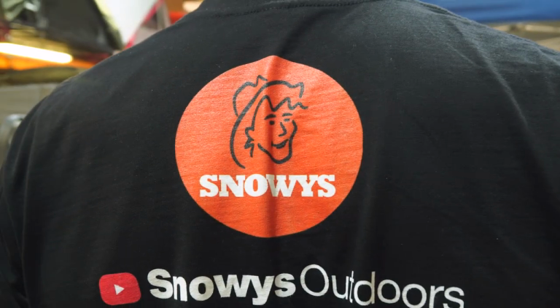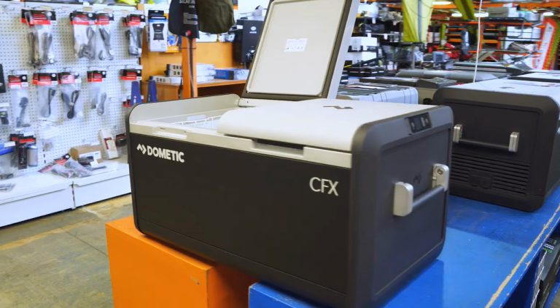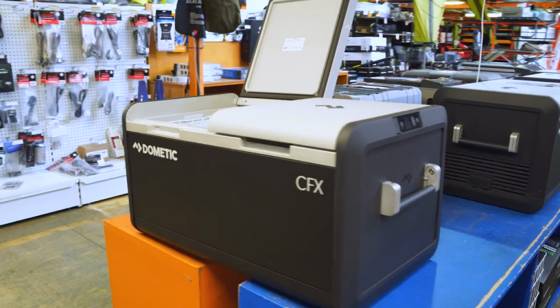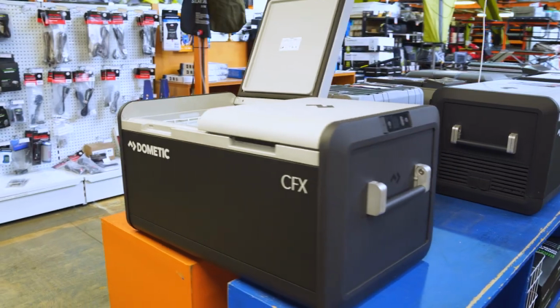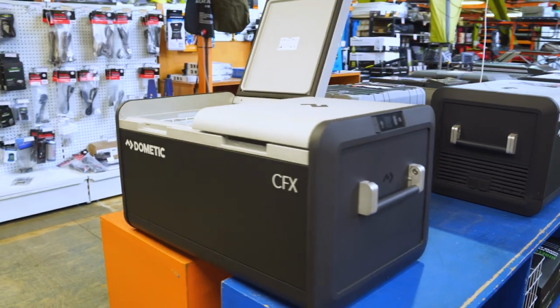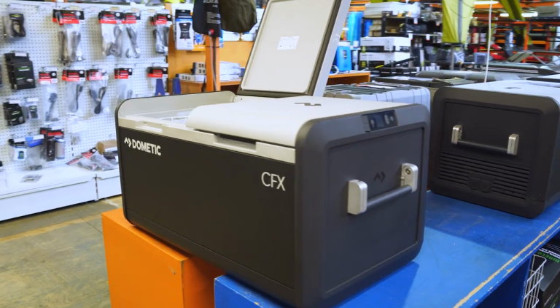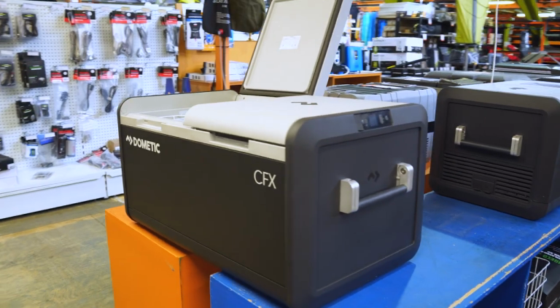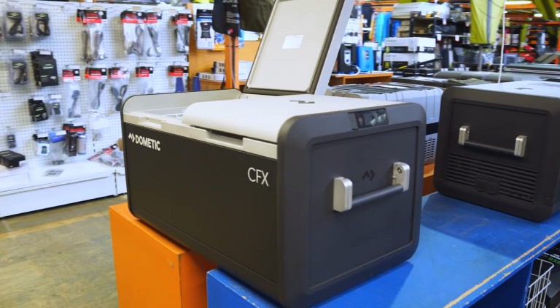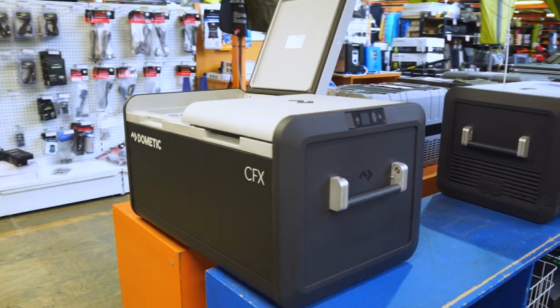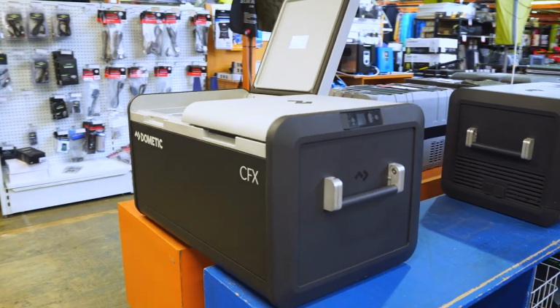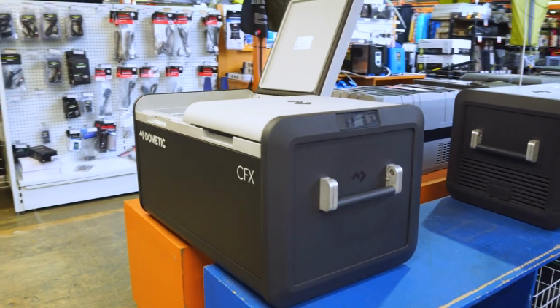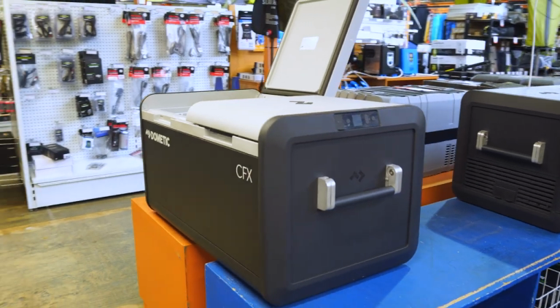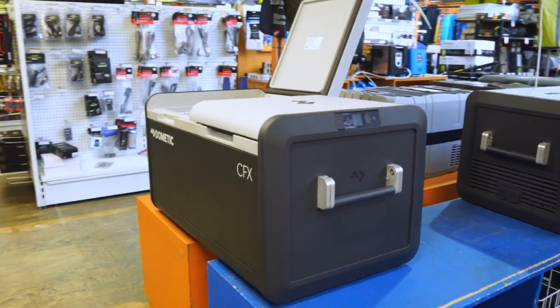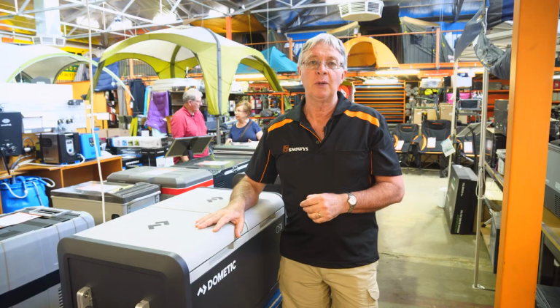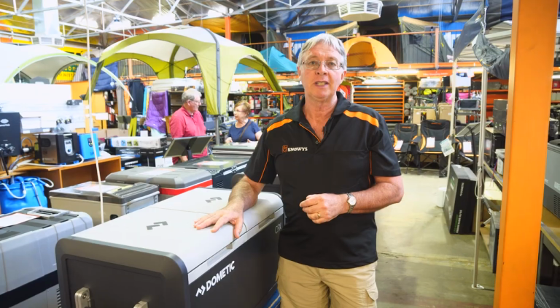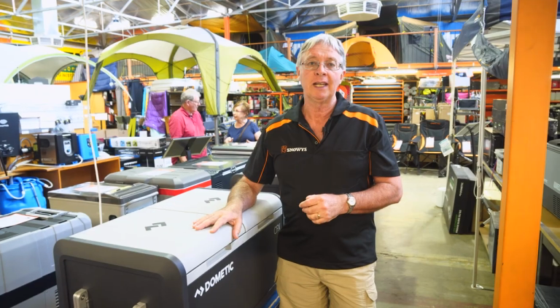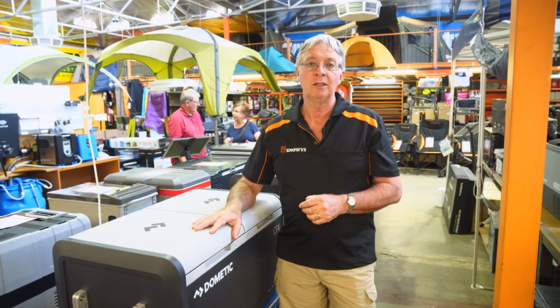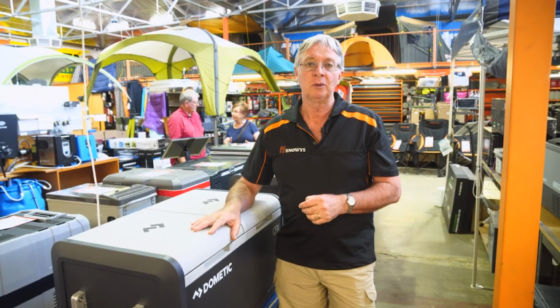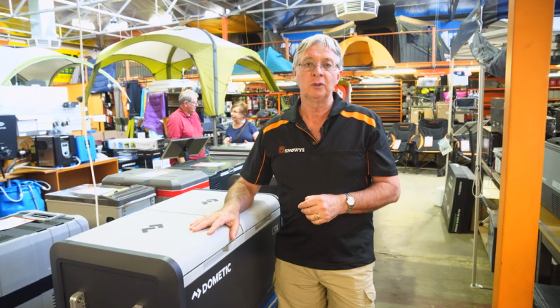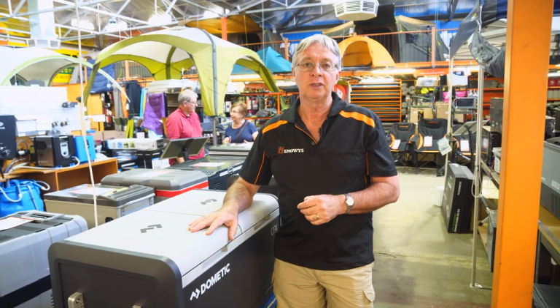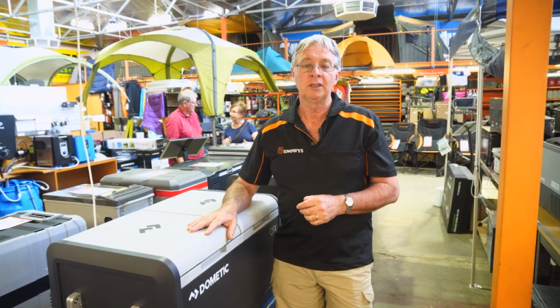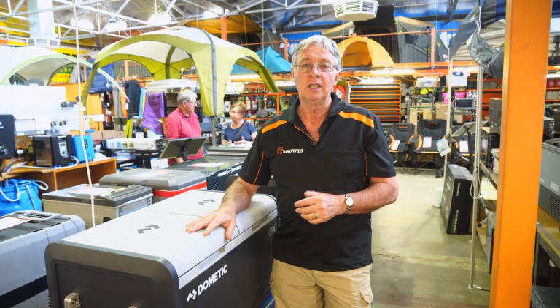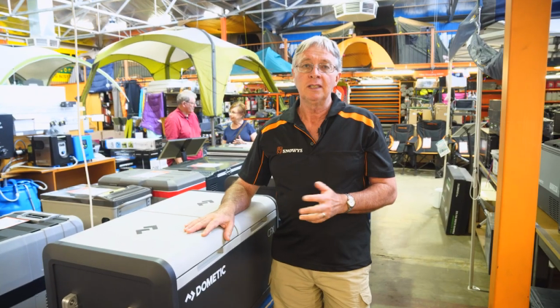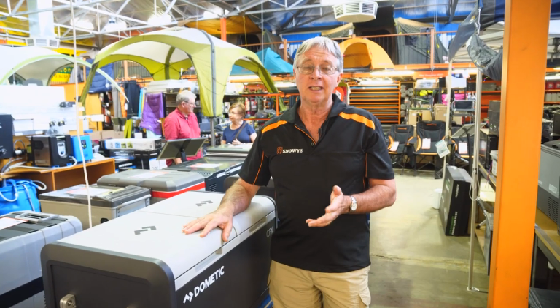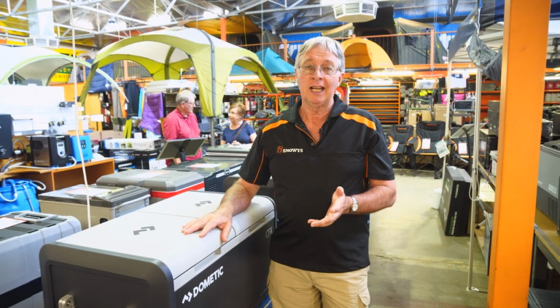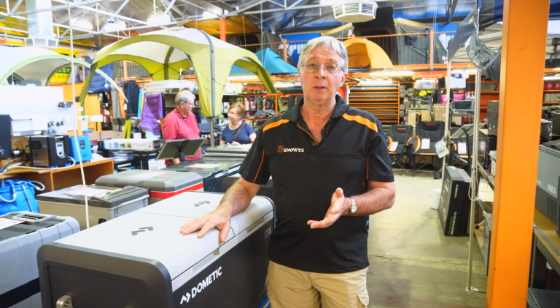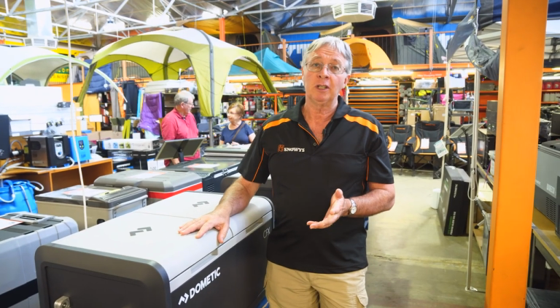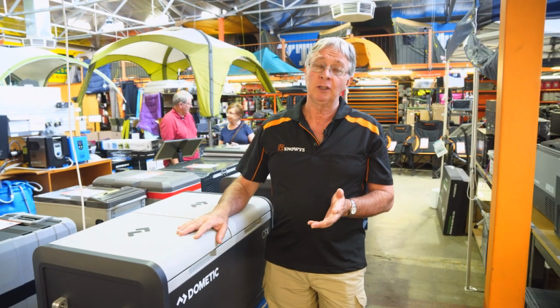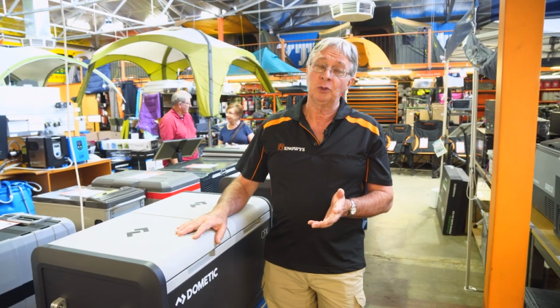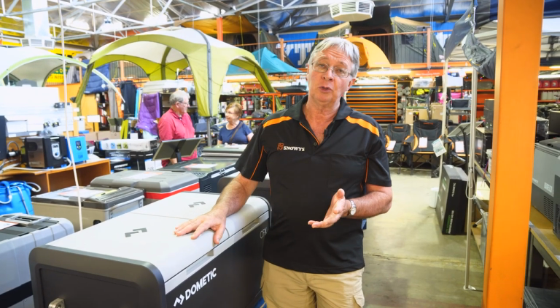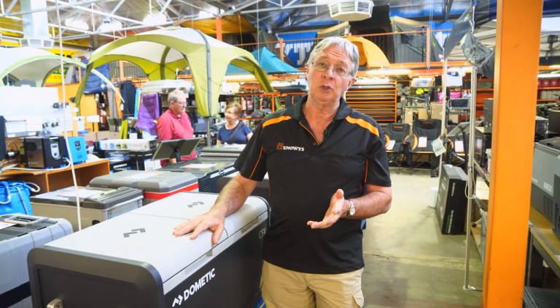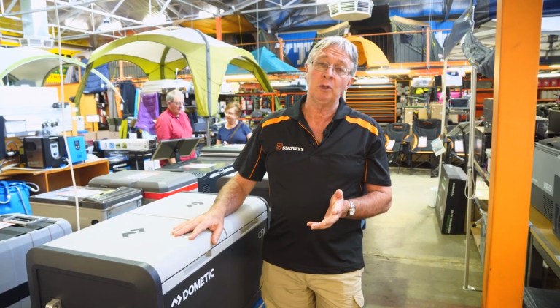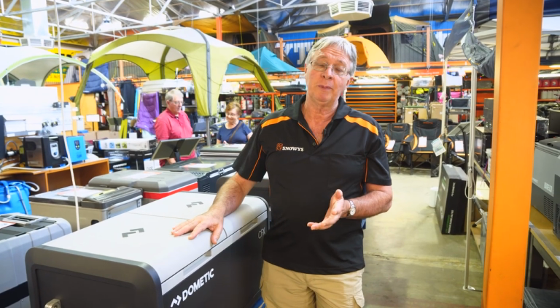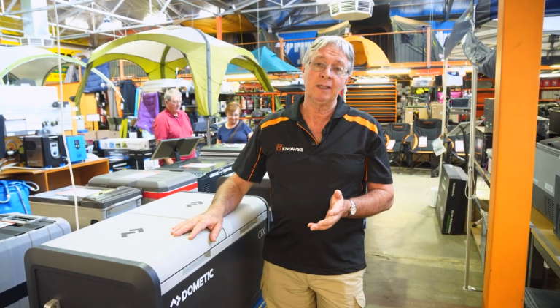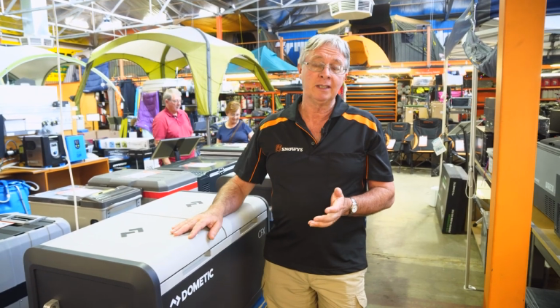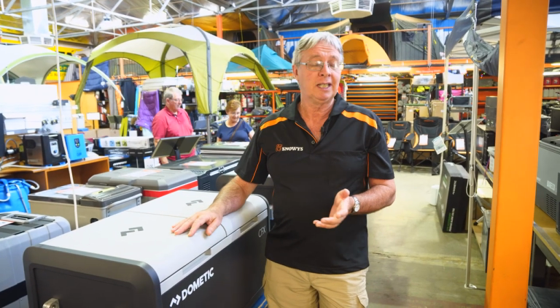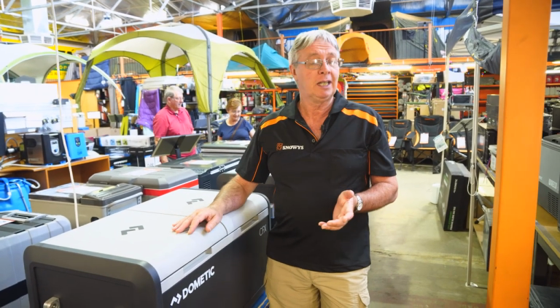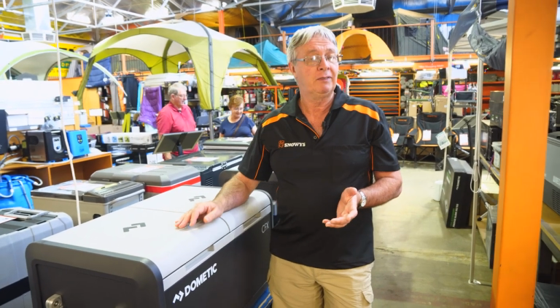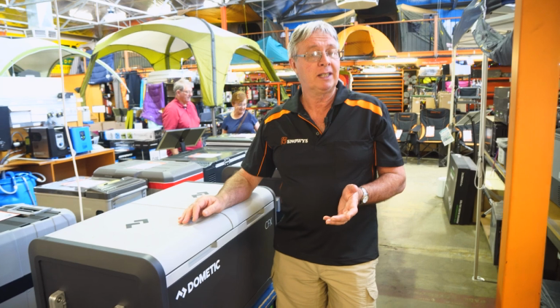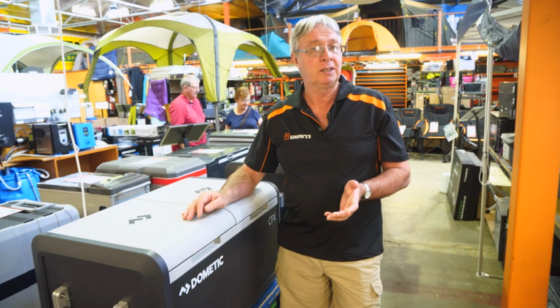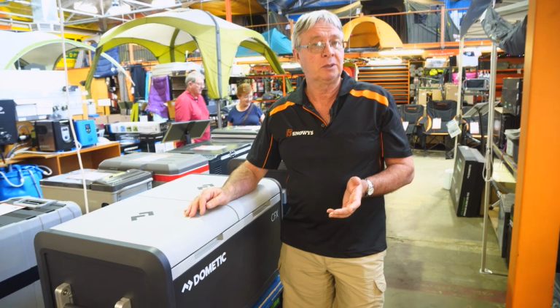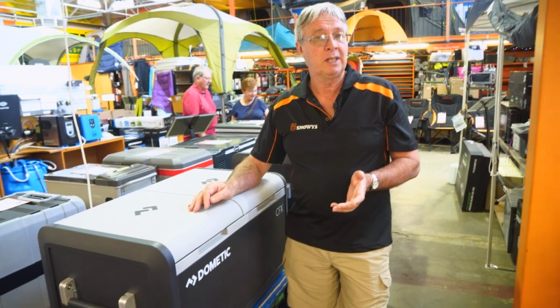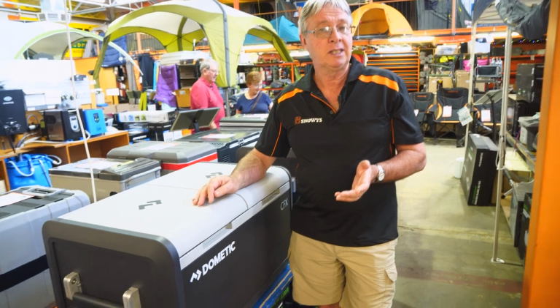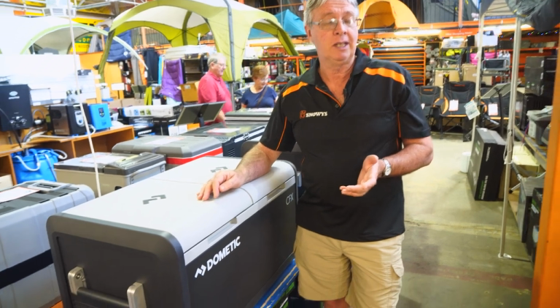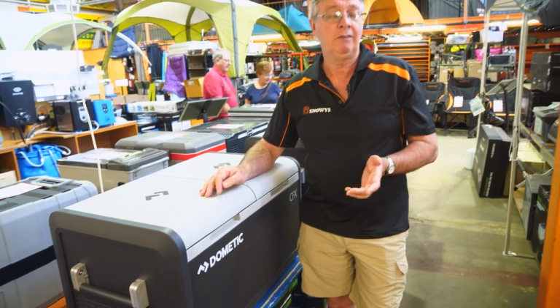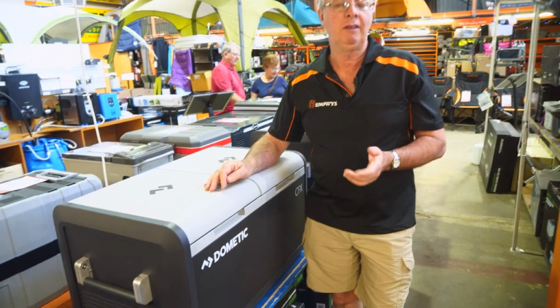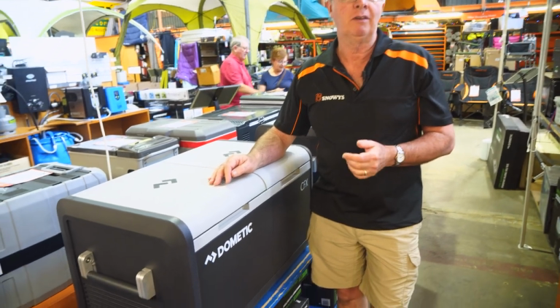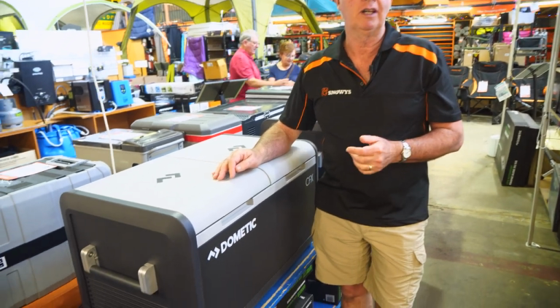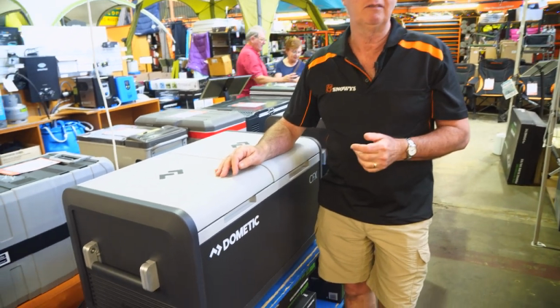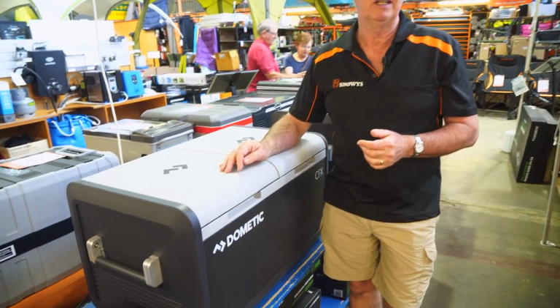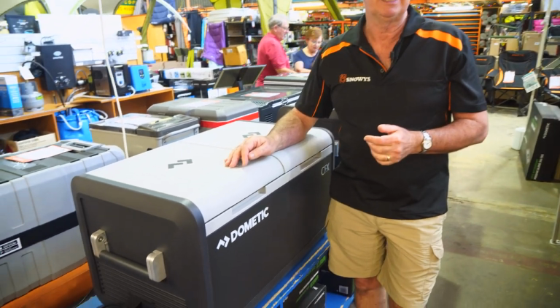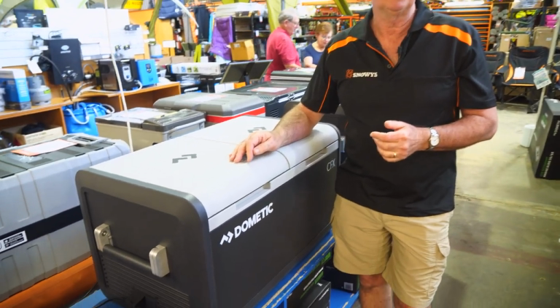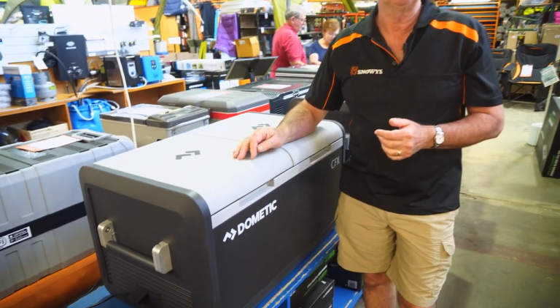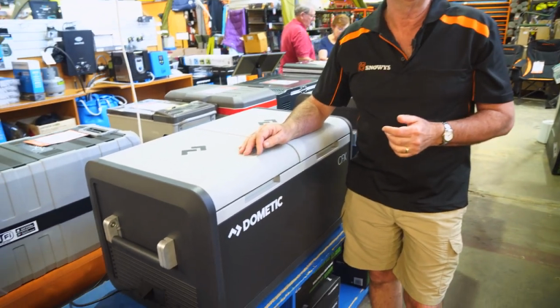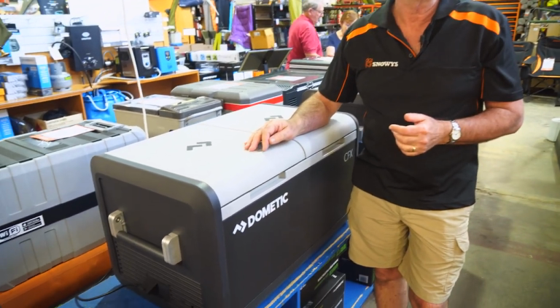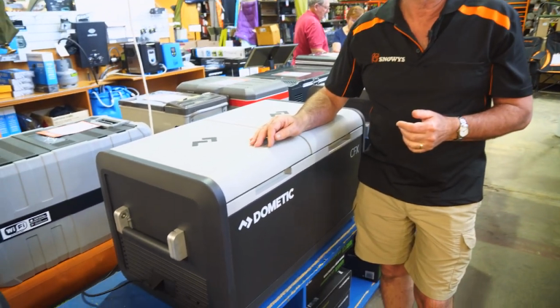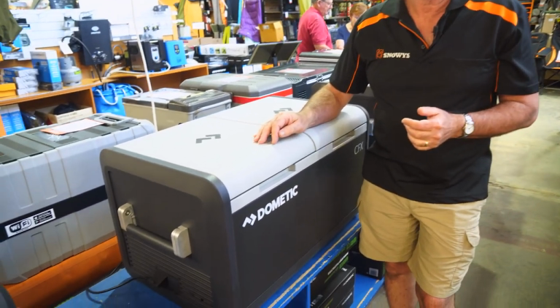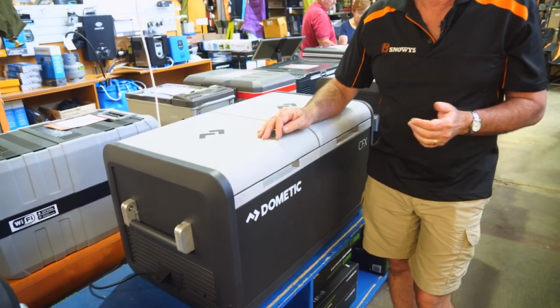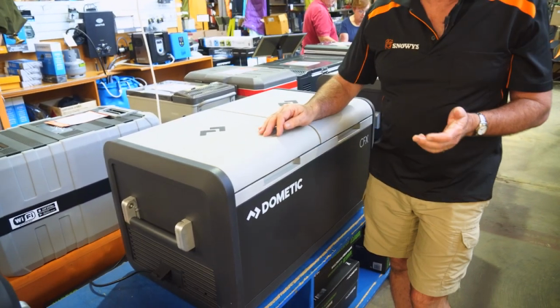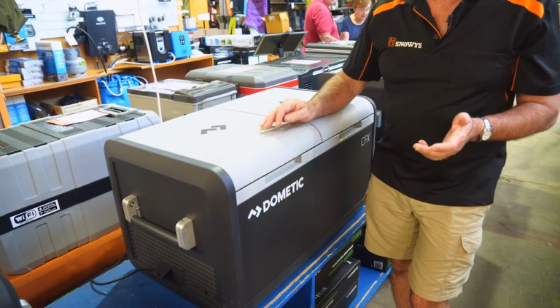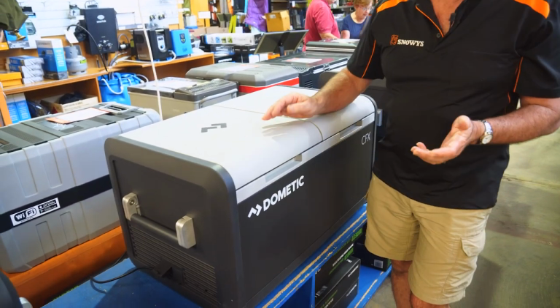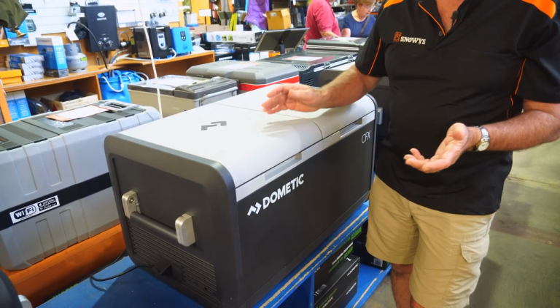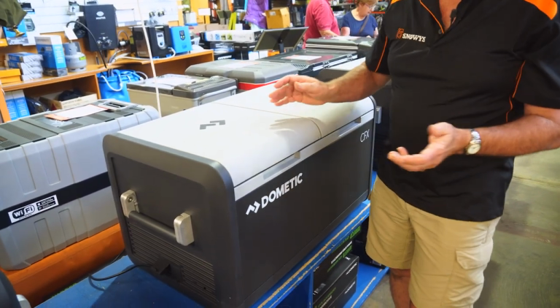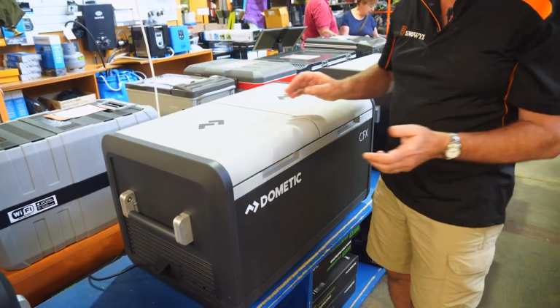Hi, I'm Kevin, and welcome to Snowys Outdoors. Today I'm going to talk to you about the CFX3 75-litre dual-zone fridge freezer.